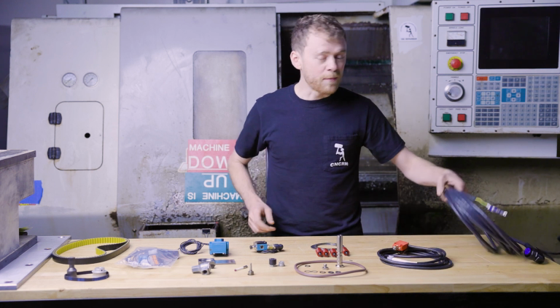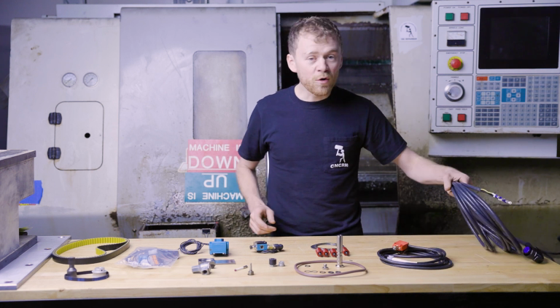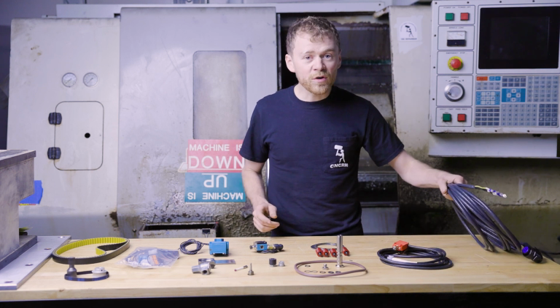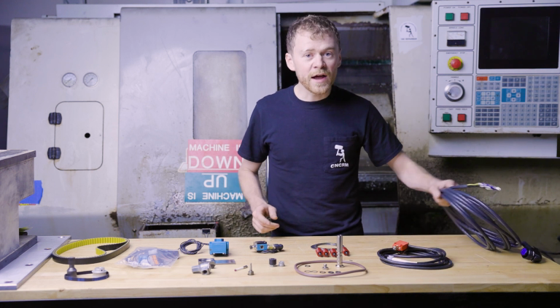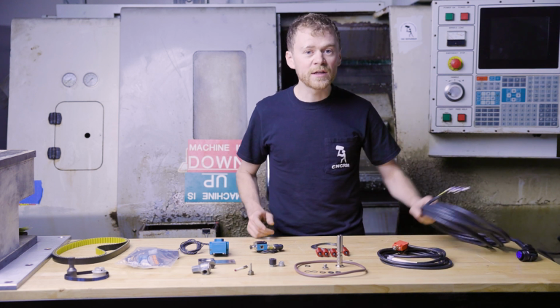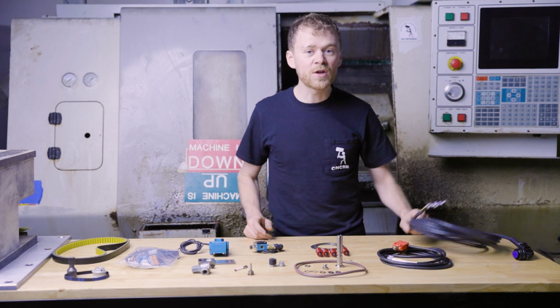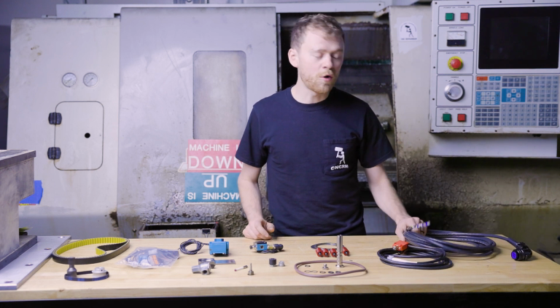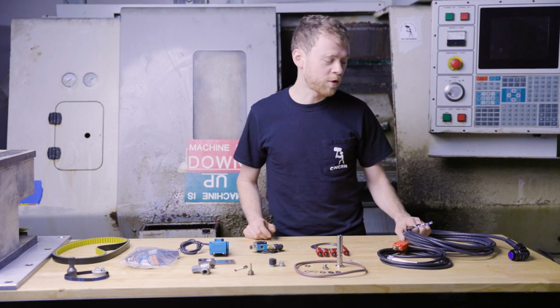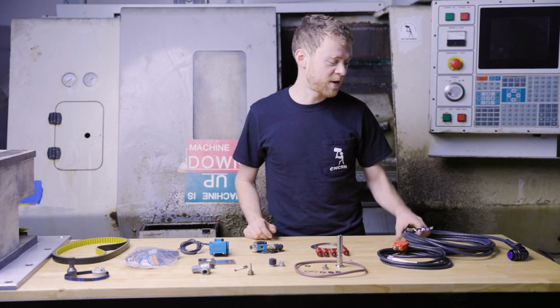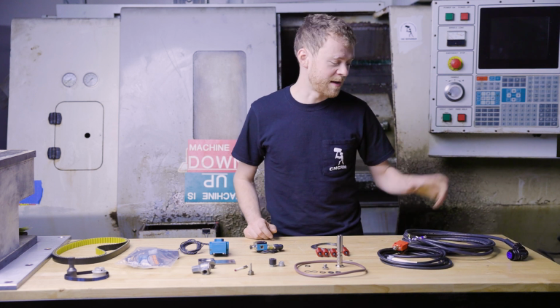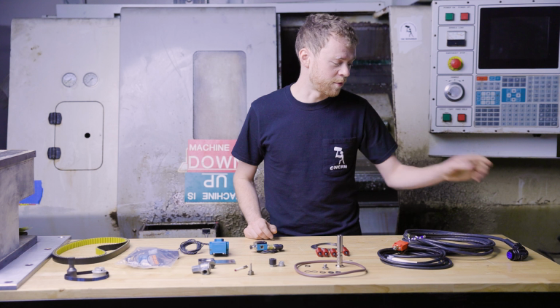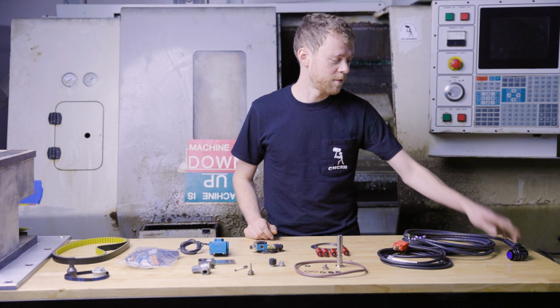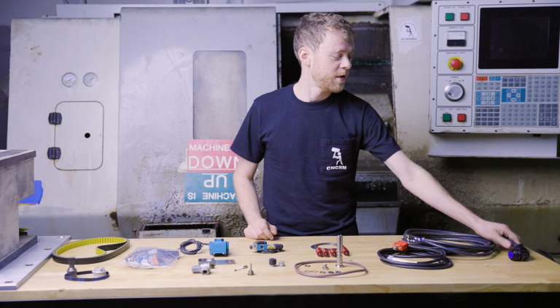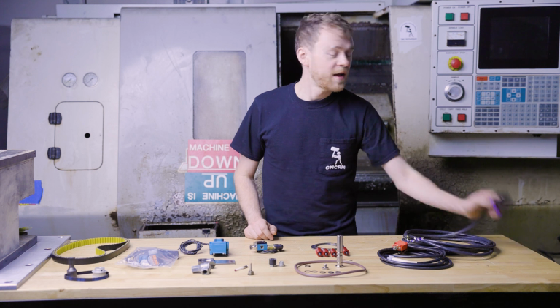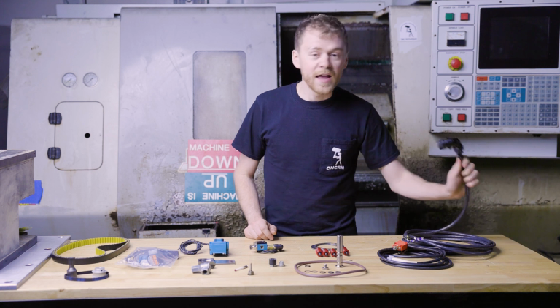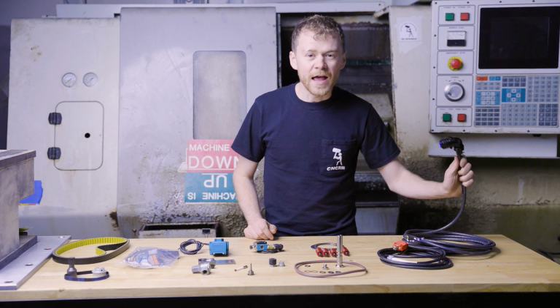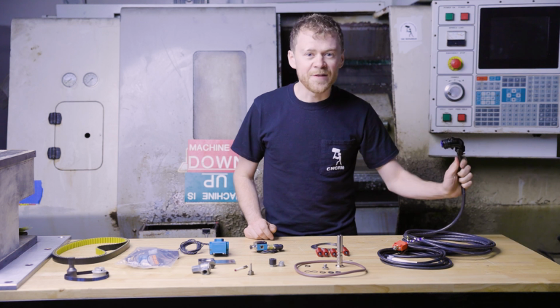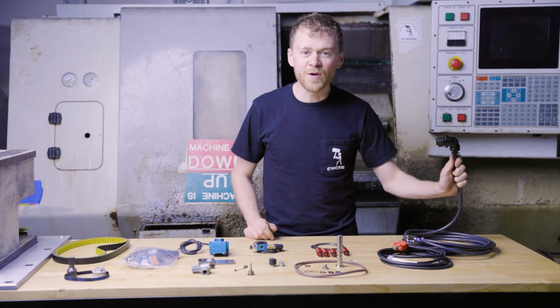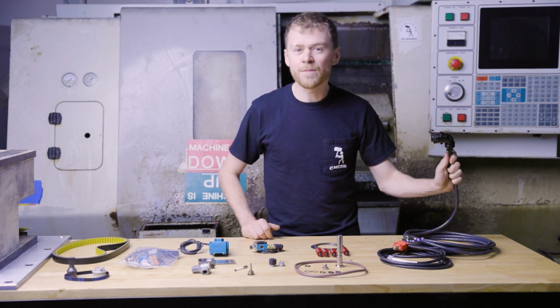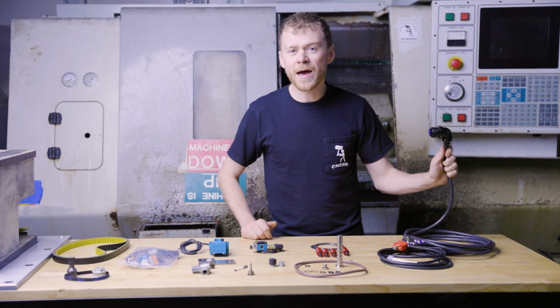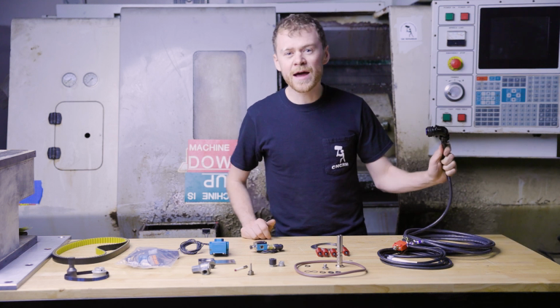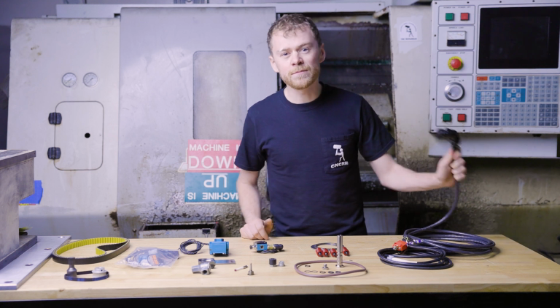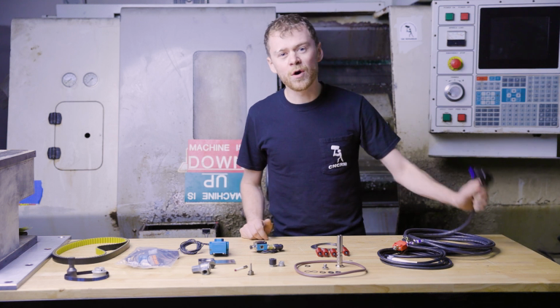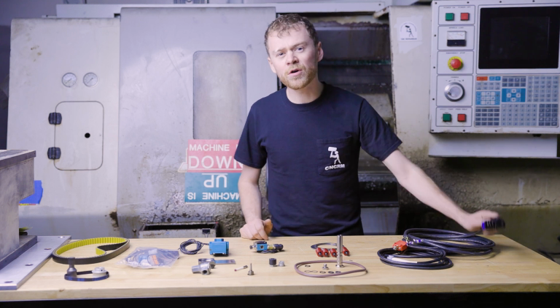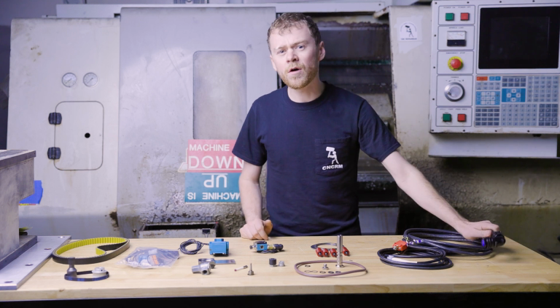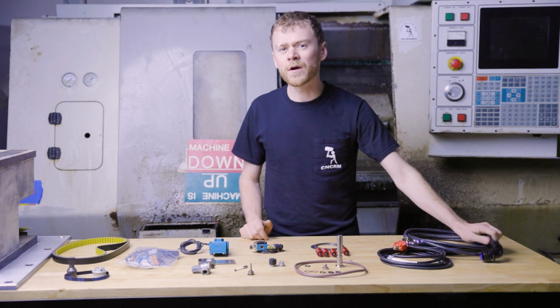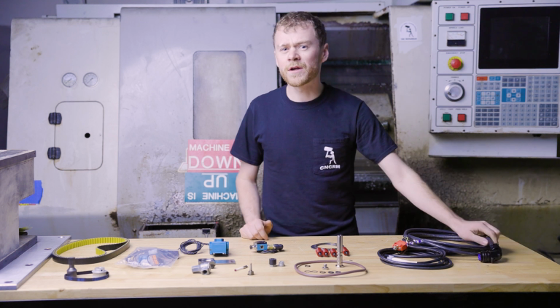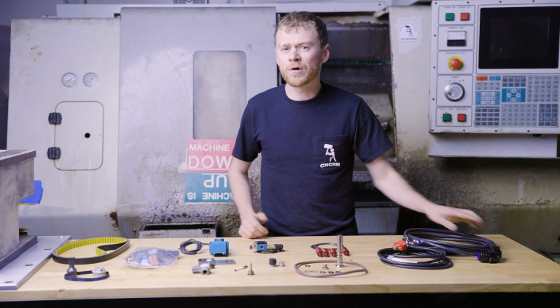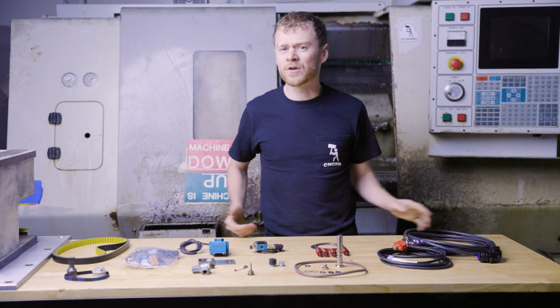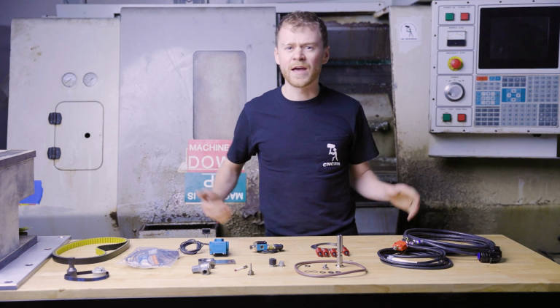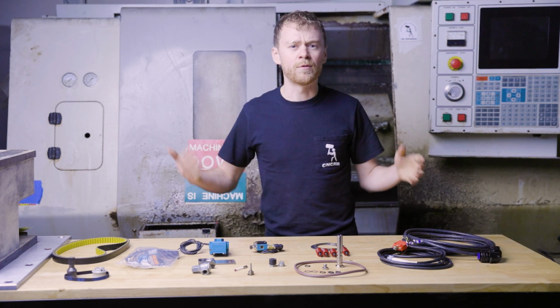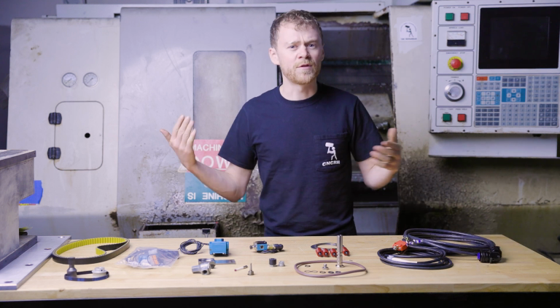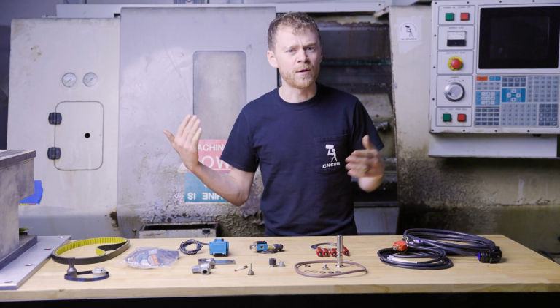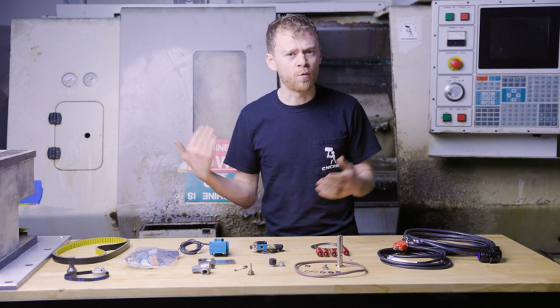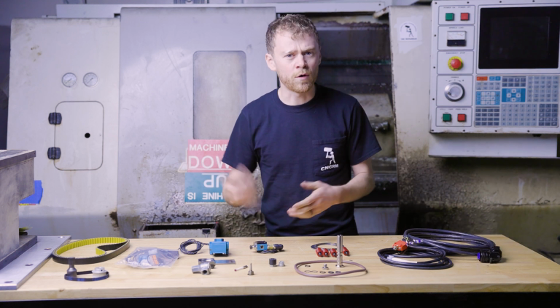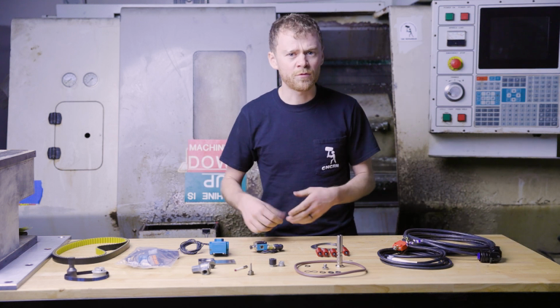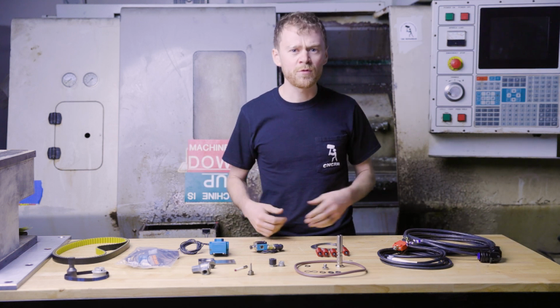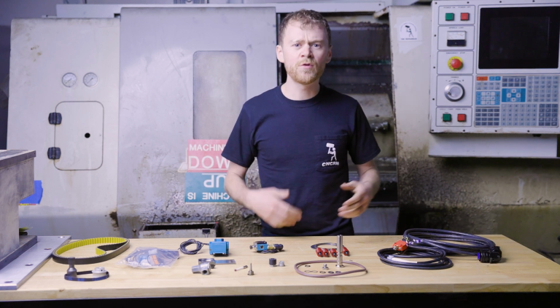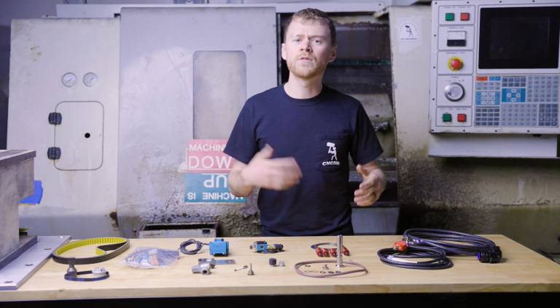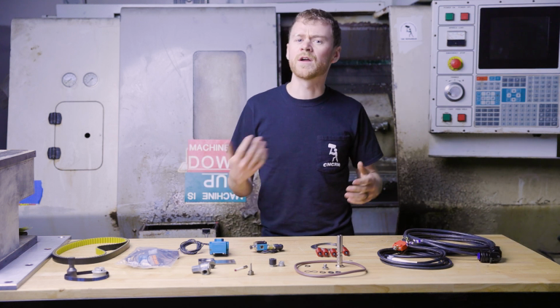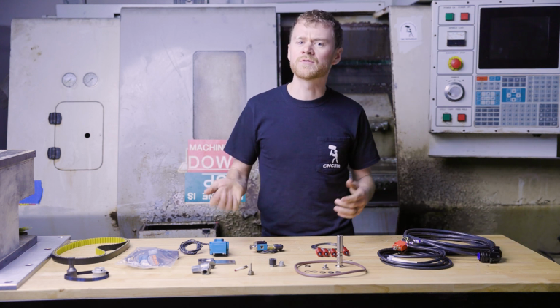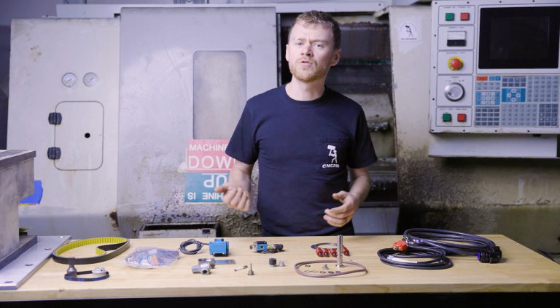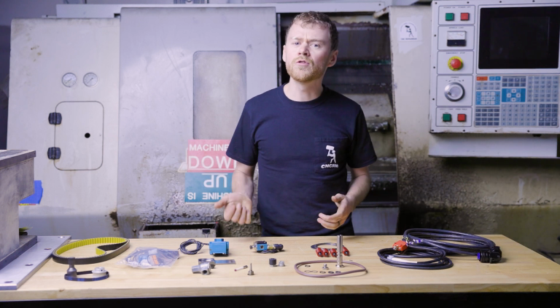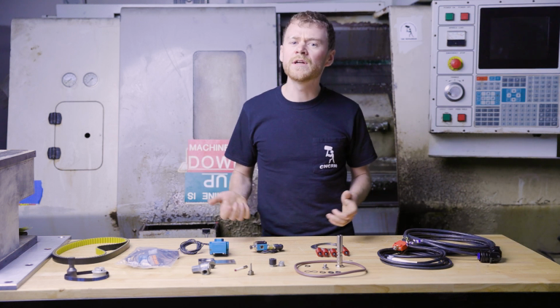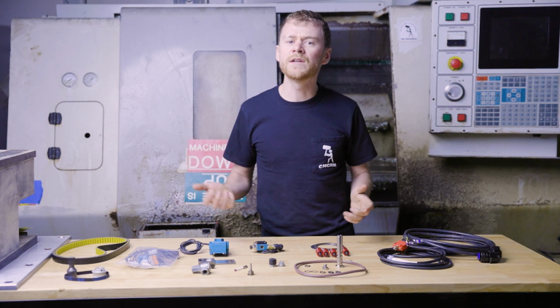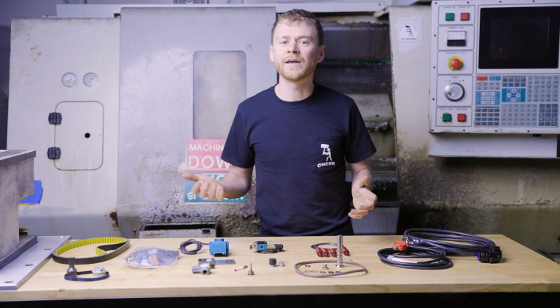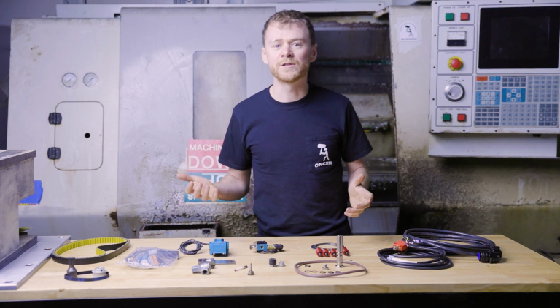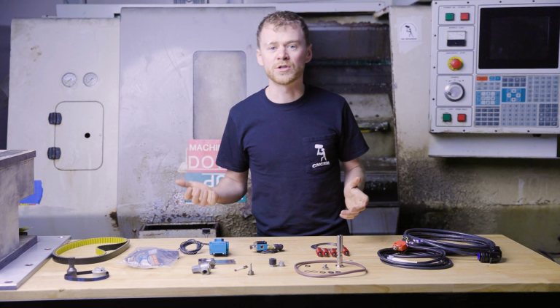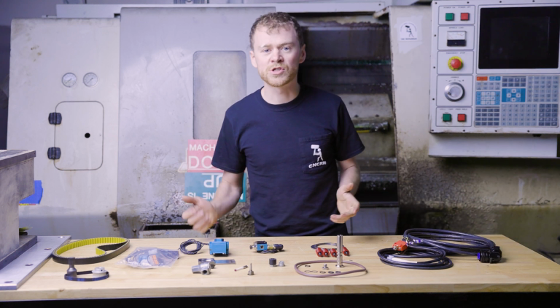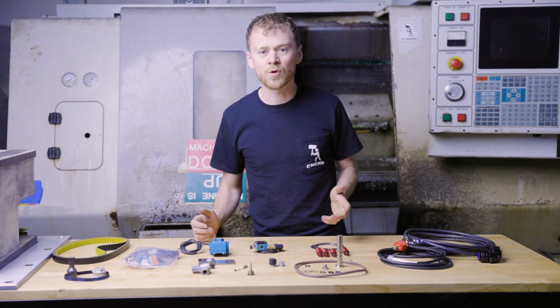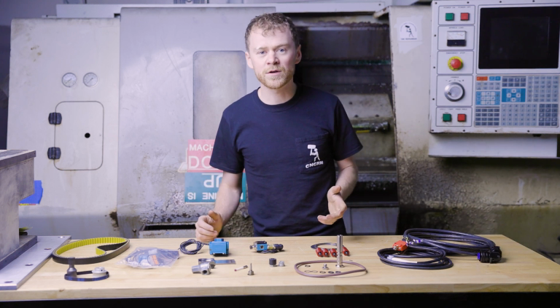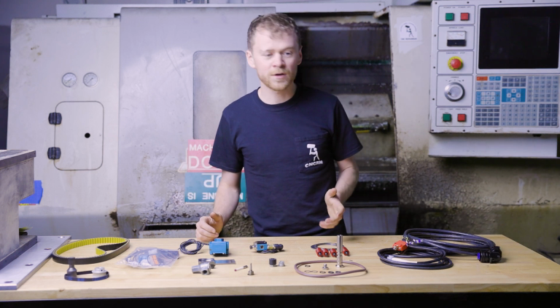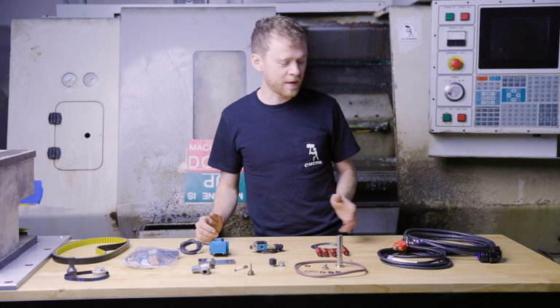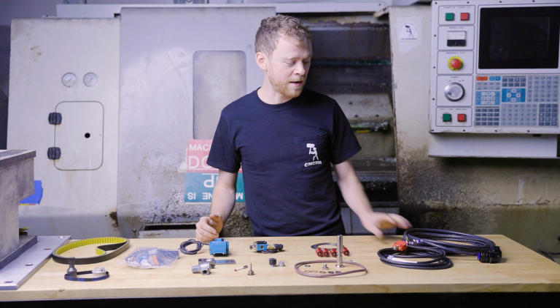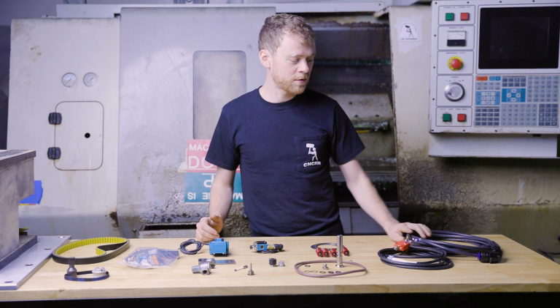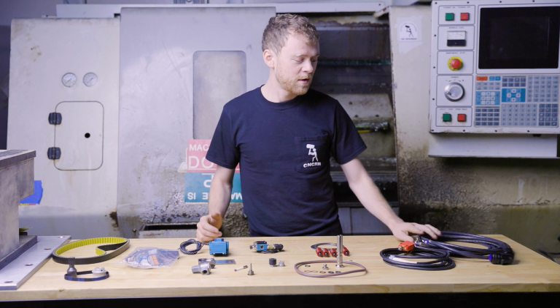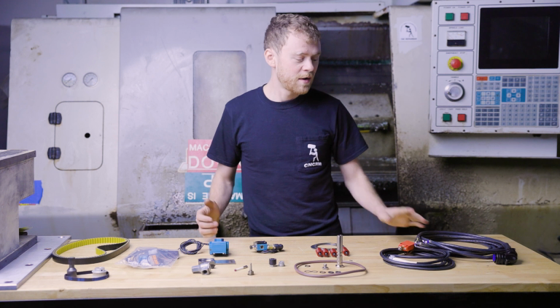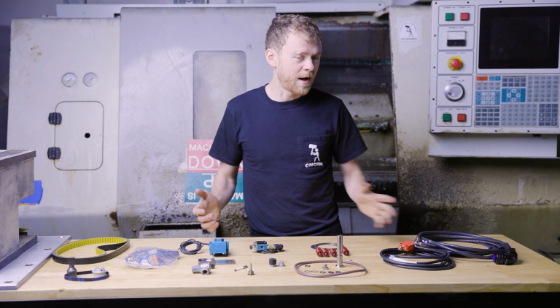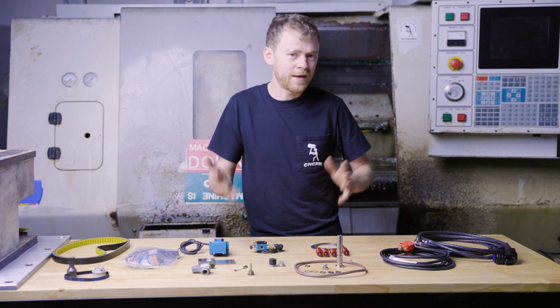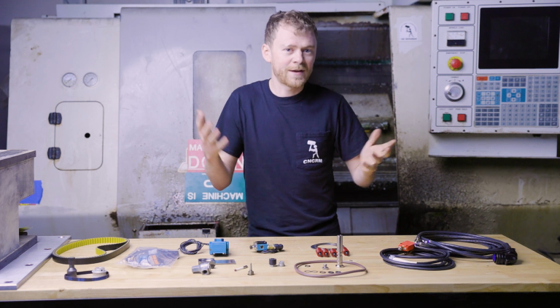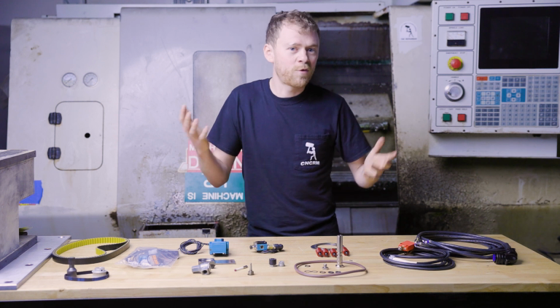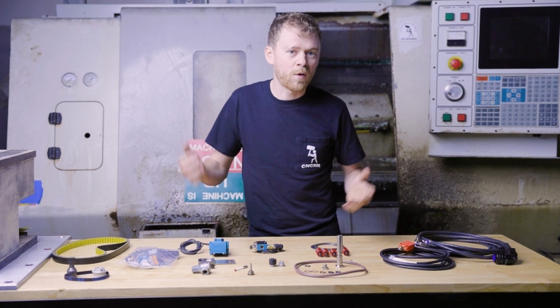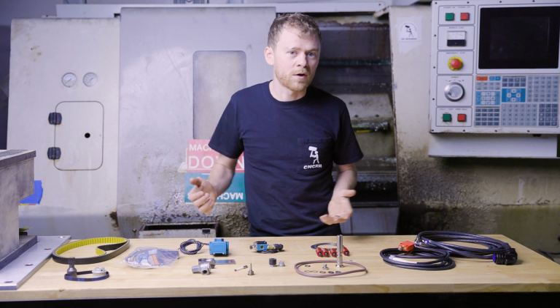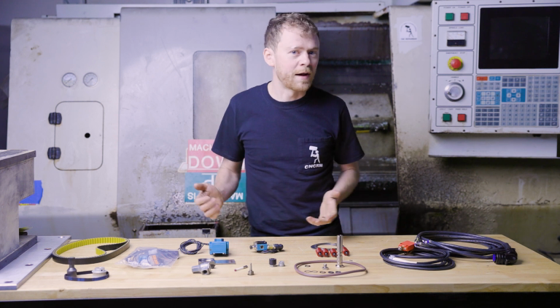Motor and encoder cables. If you have a bad motor or encoder cable — they wear through, there's coolant, it's just short to ground — I don't have a workaround. You need a new cable.